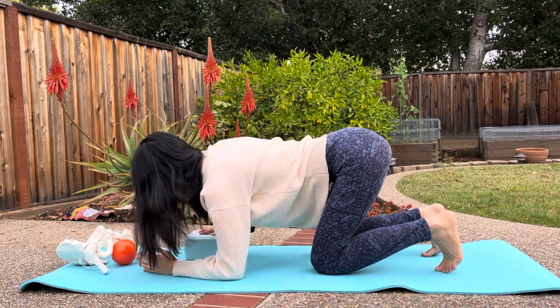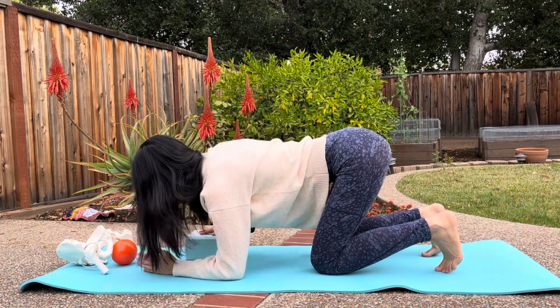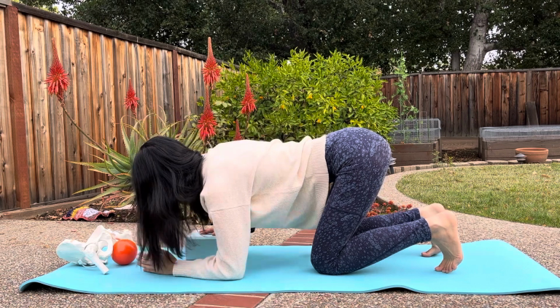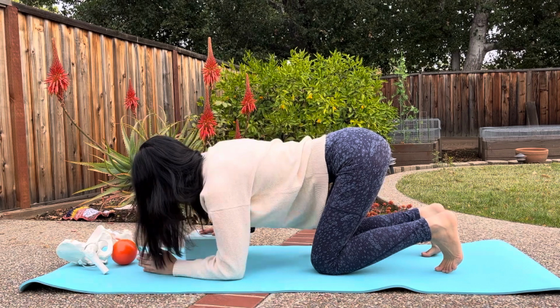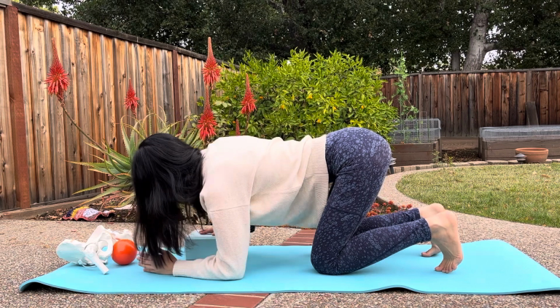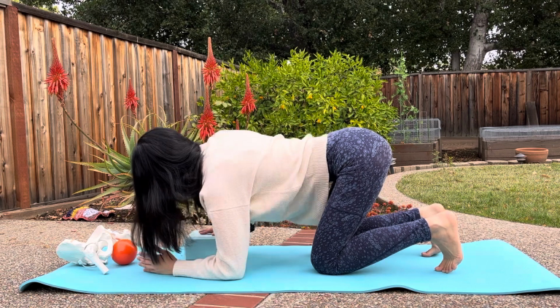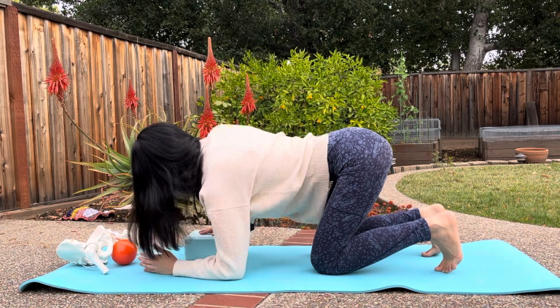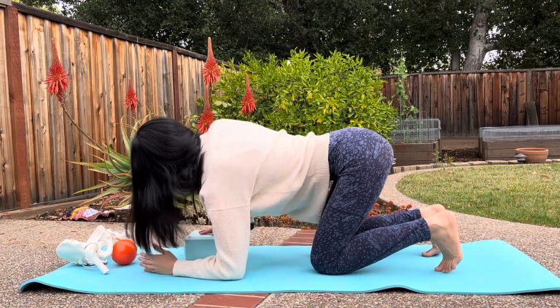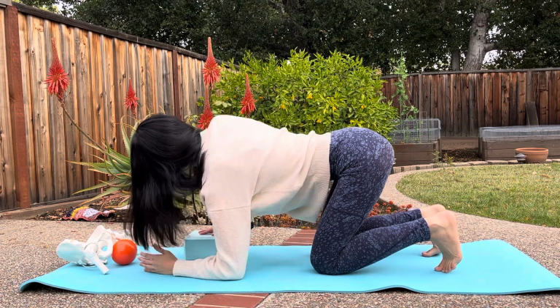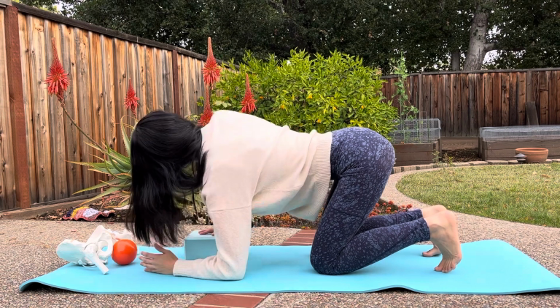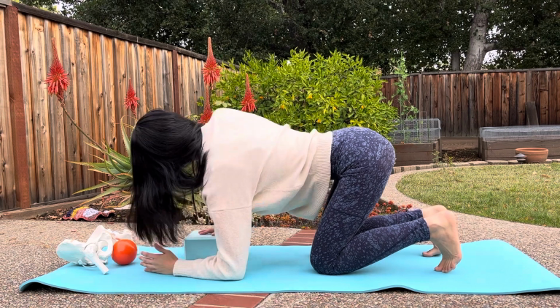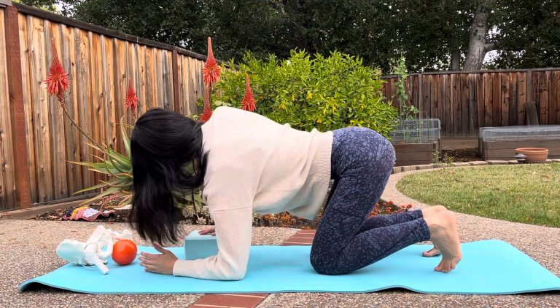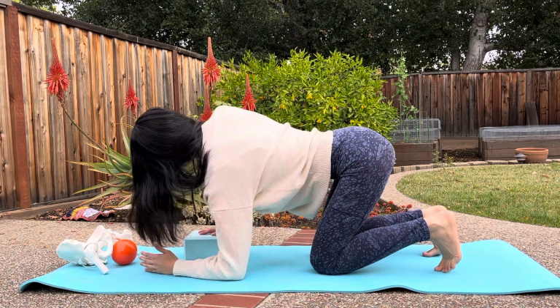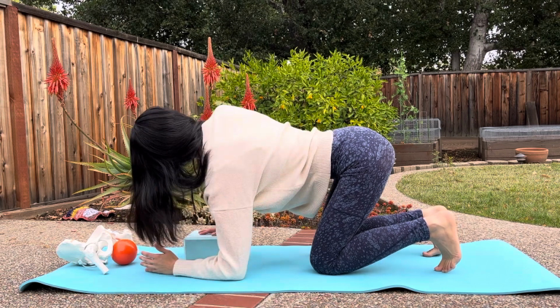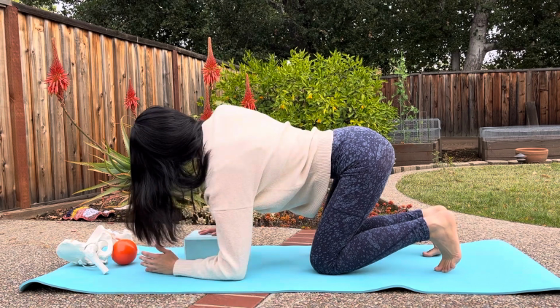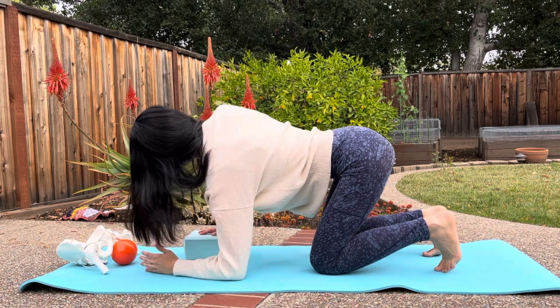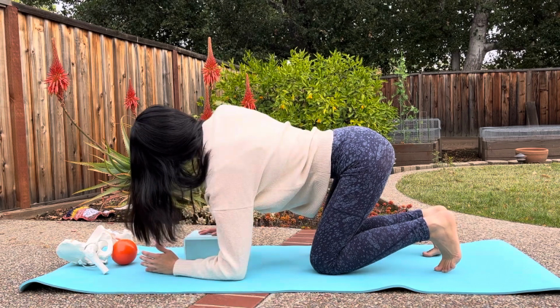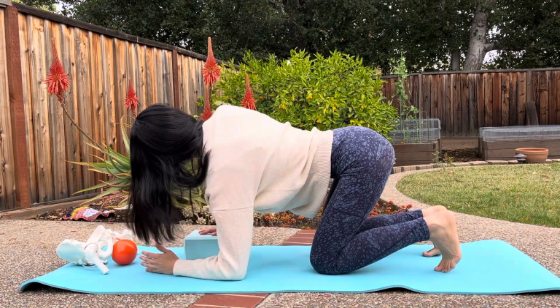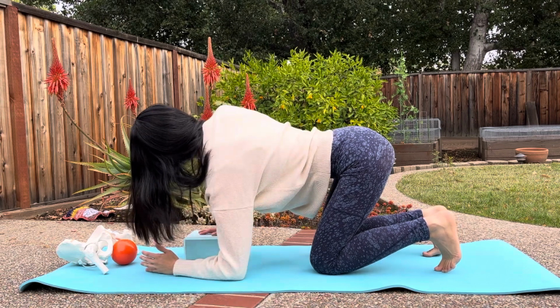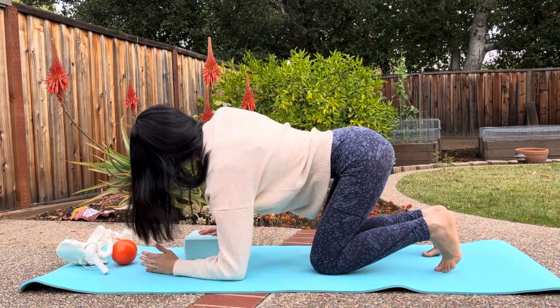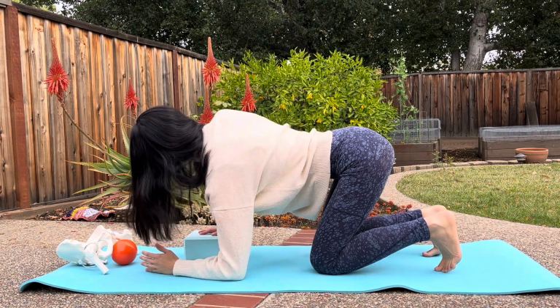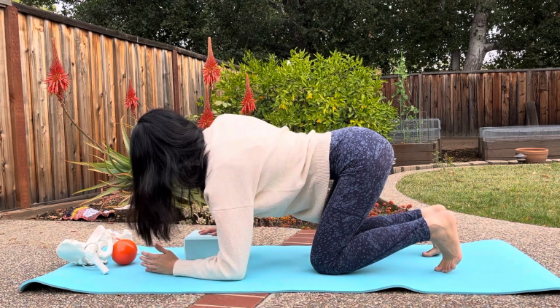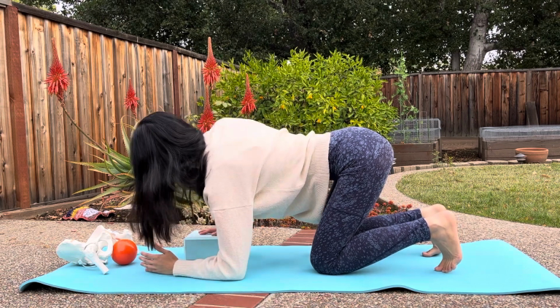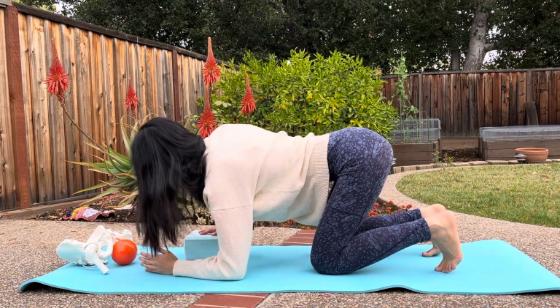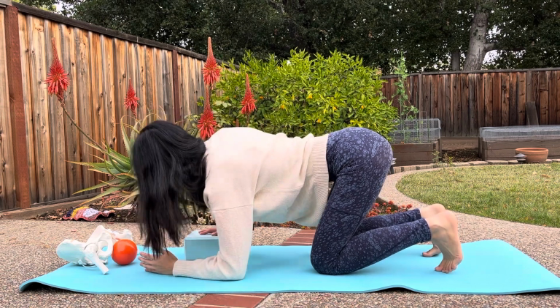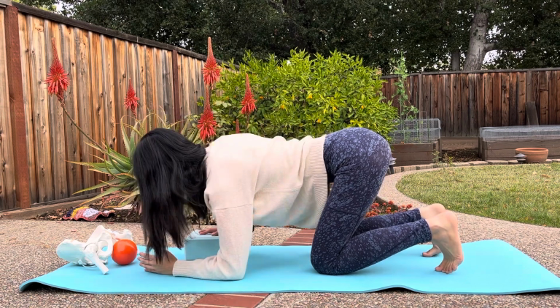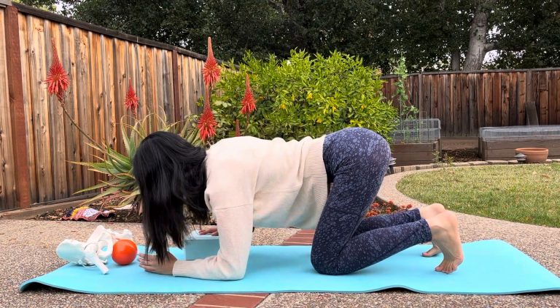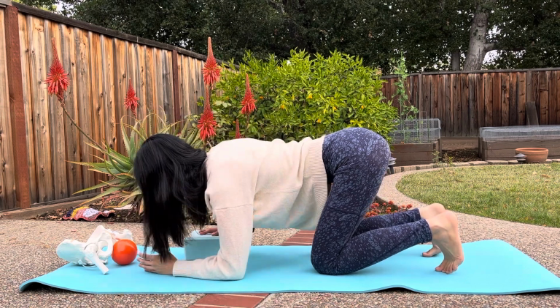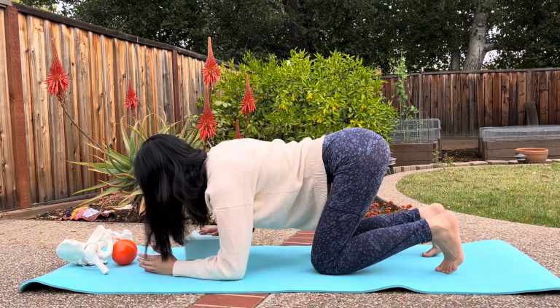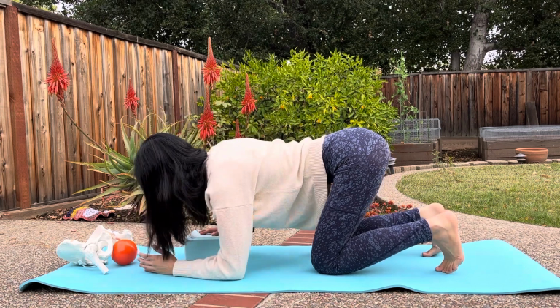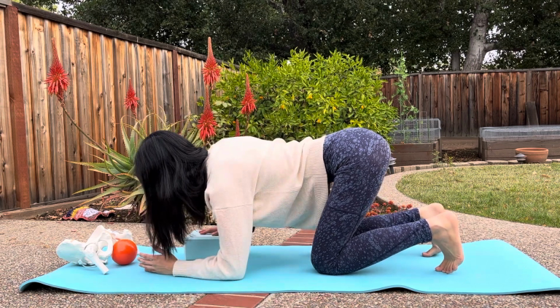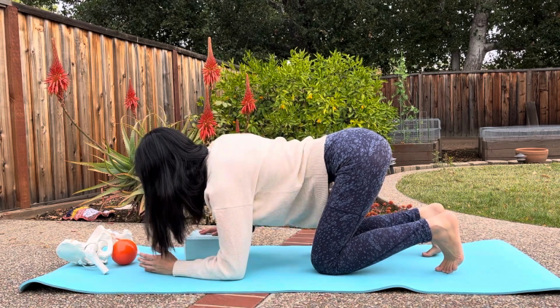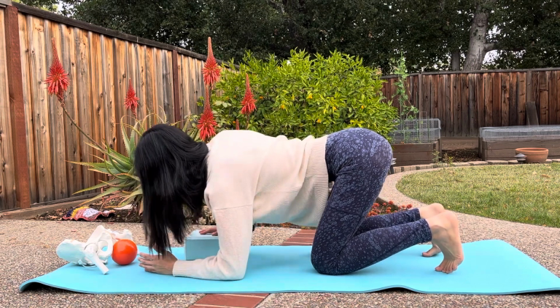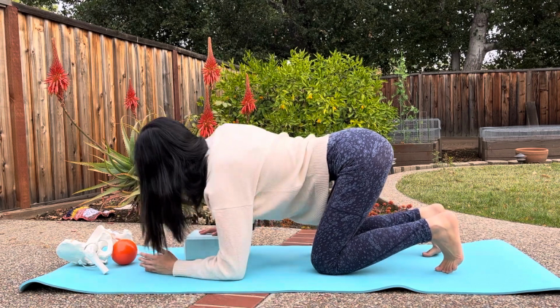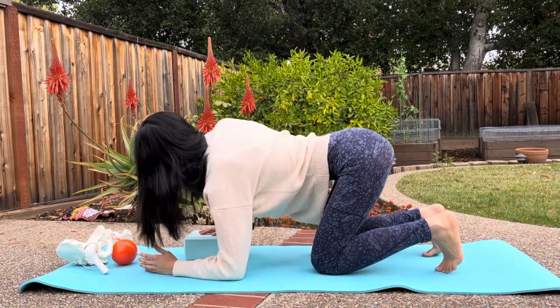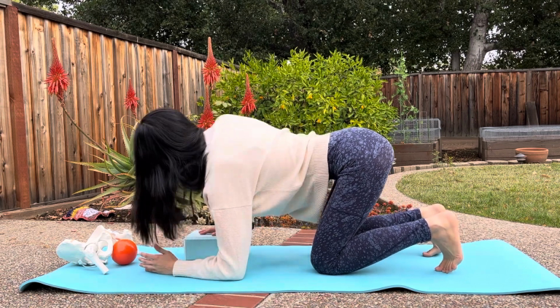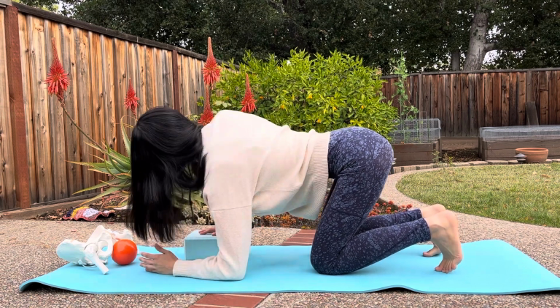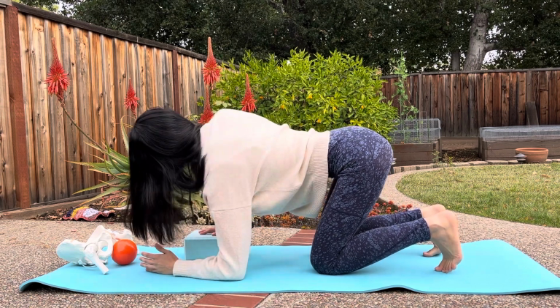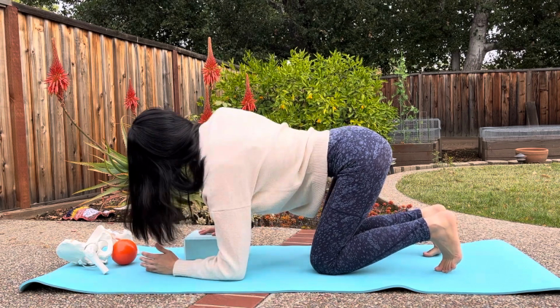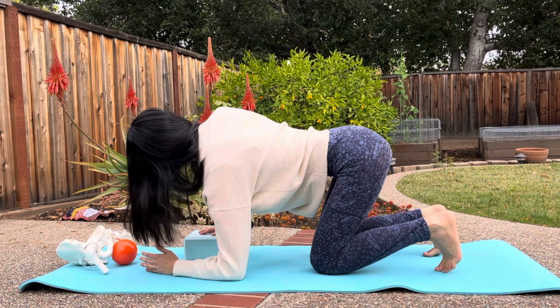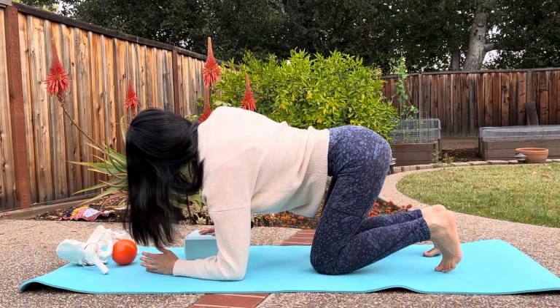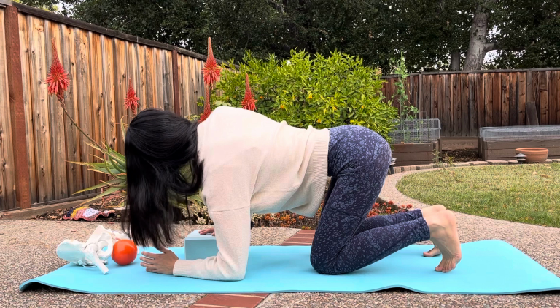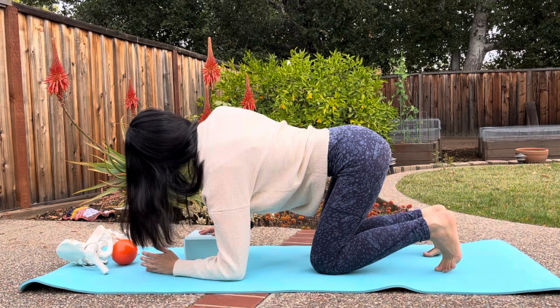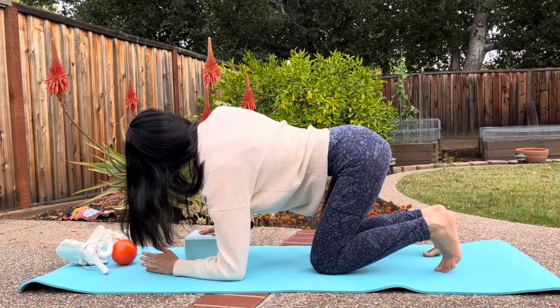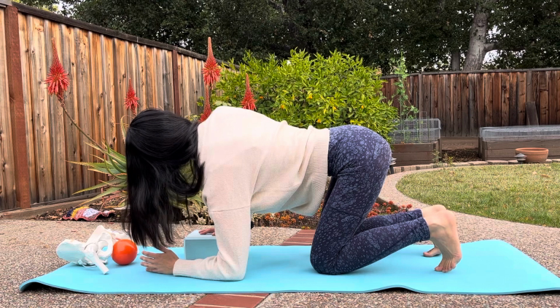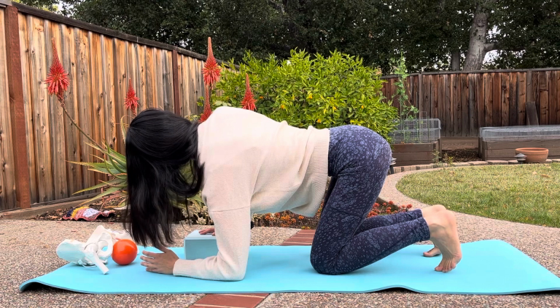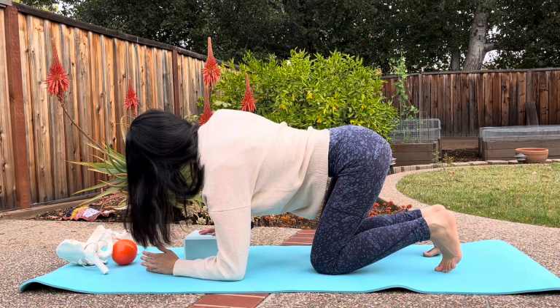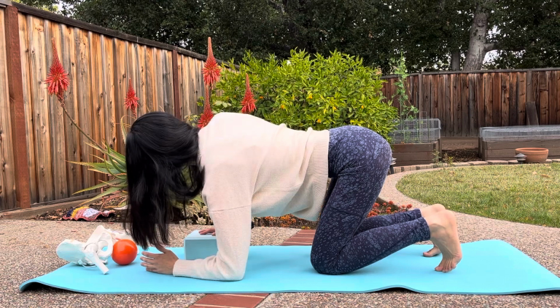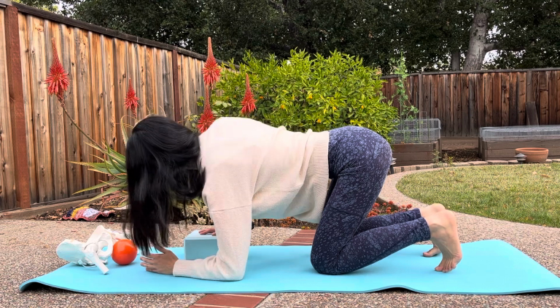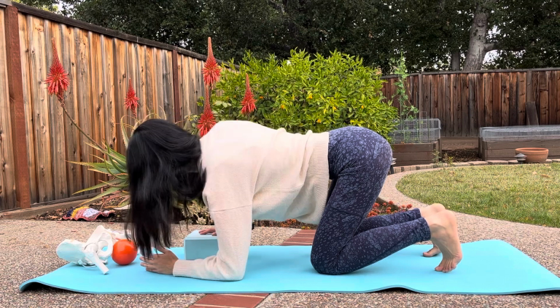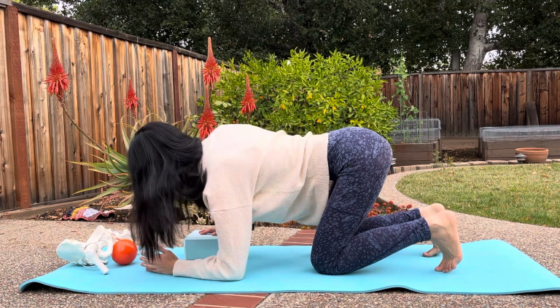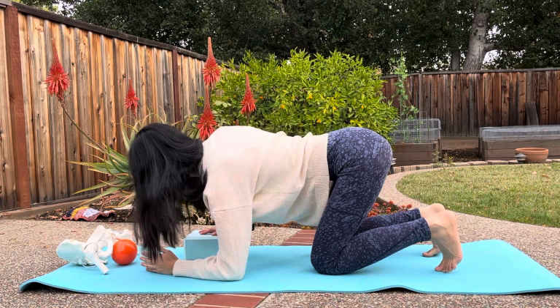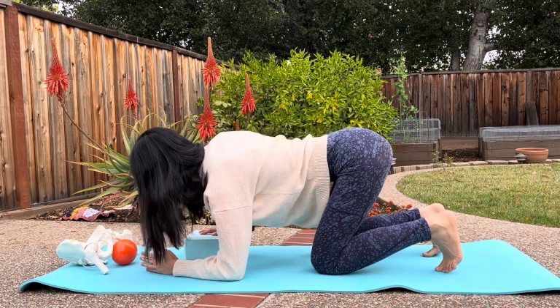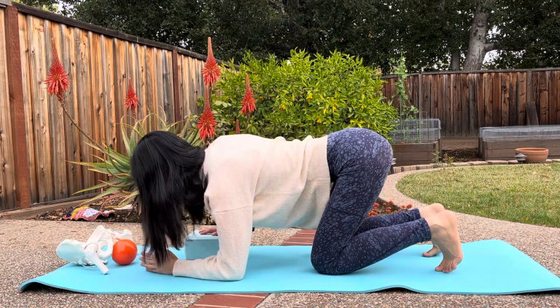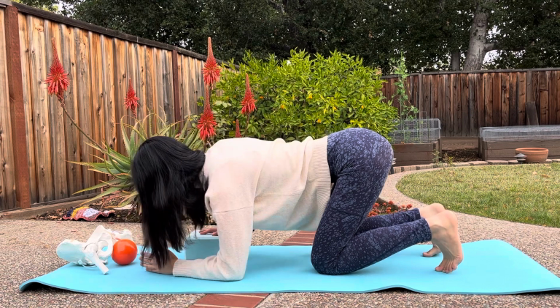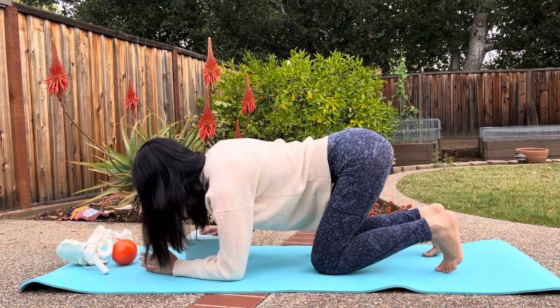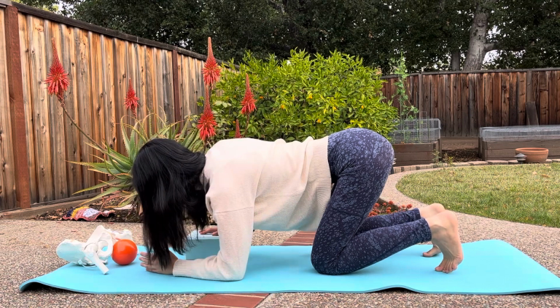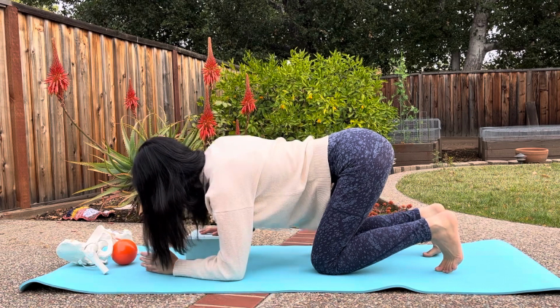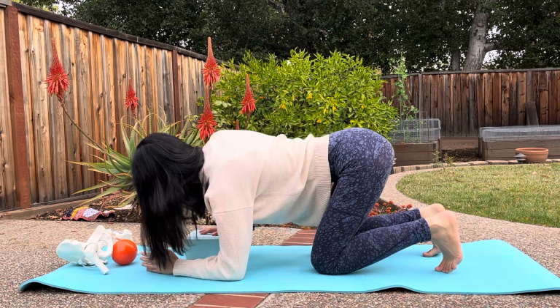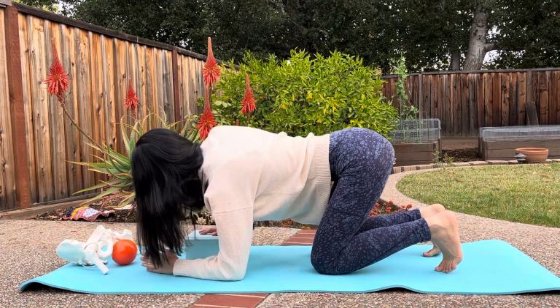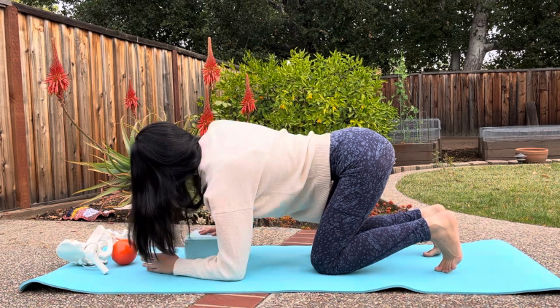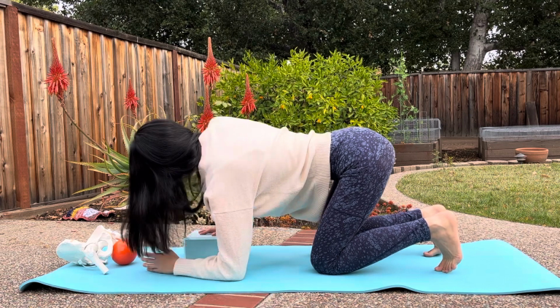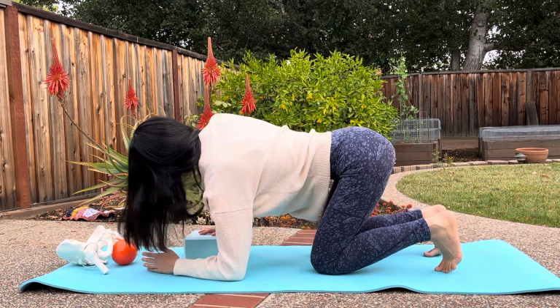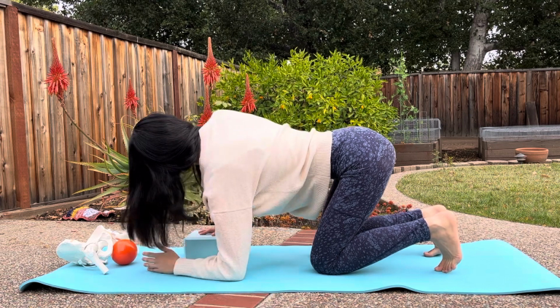You can hold the position for about five to ten seconds if you want, or you can just do more of a dynamic mobilization.